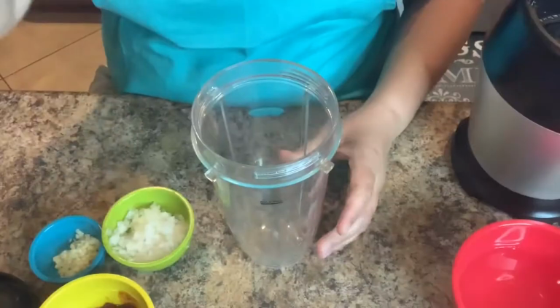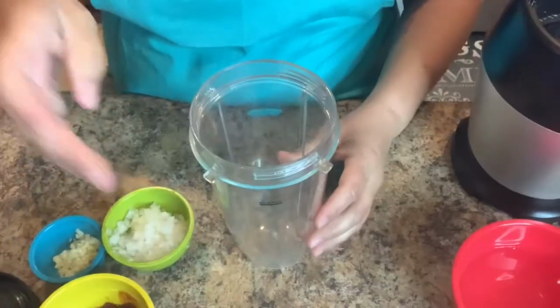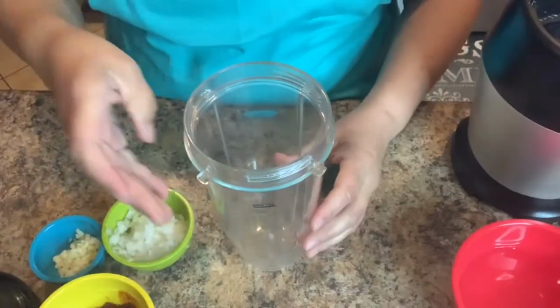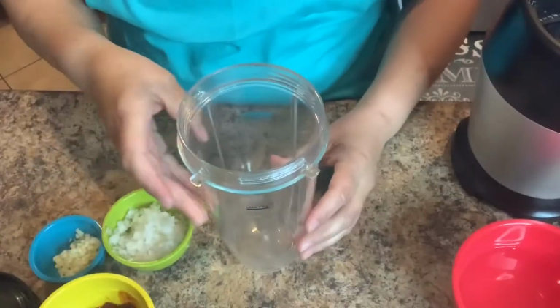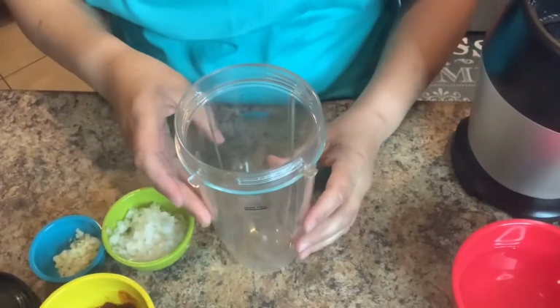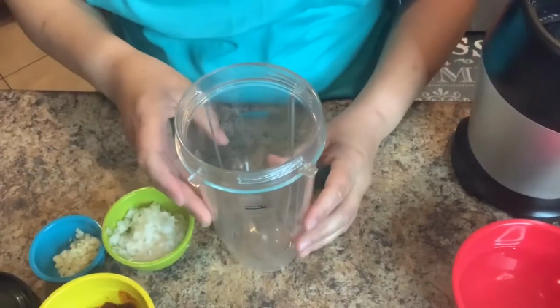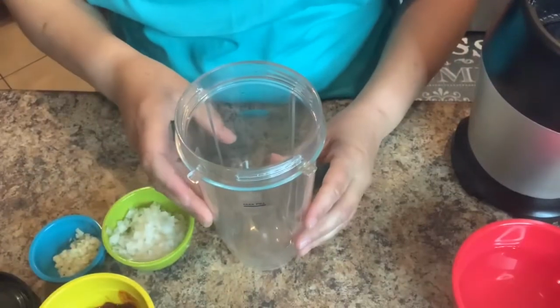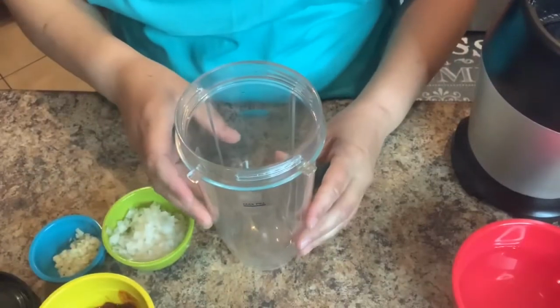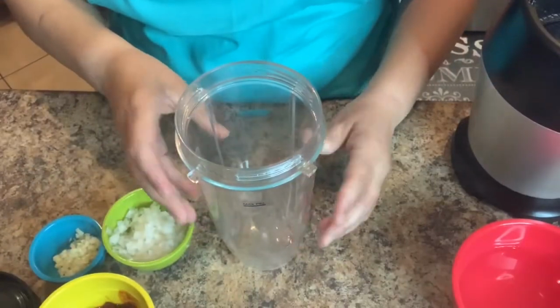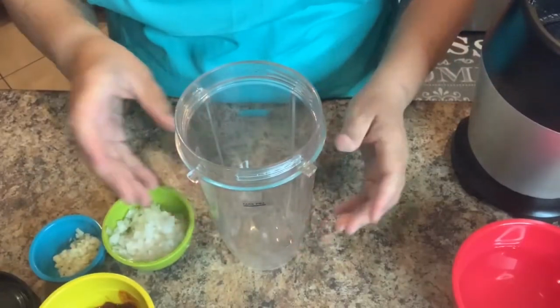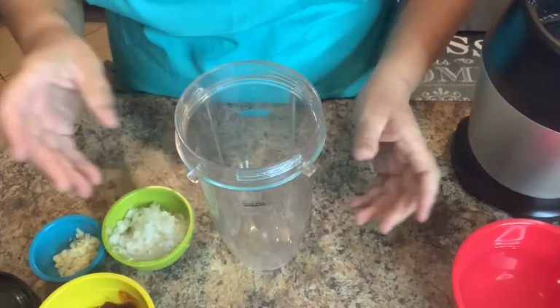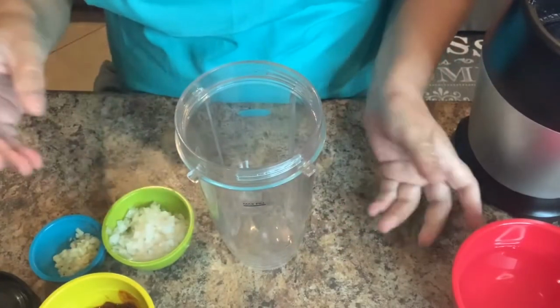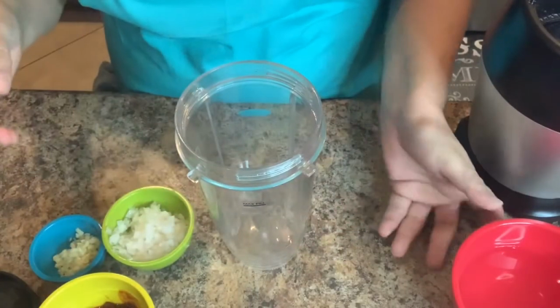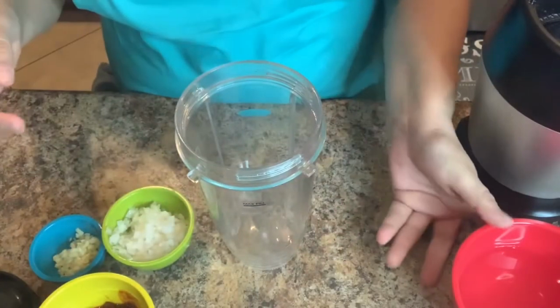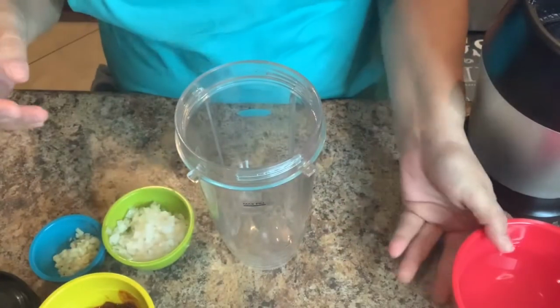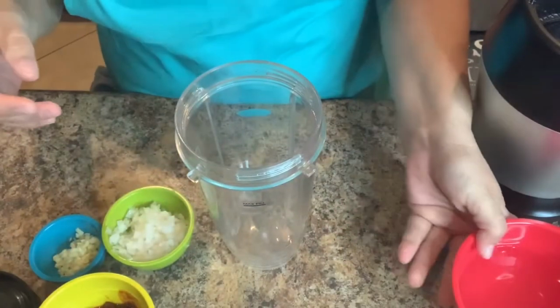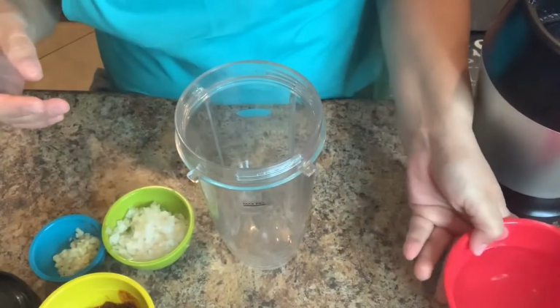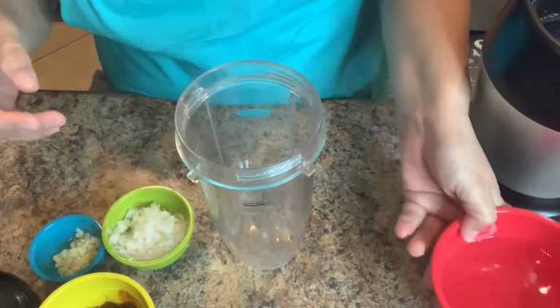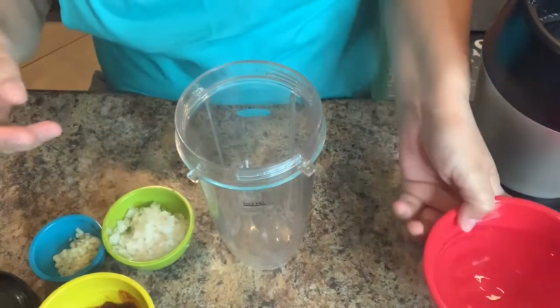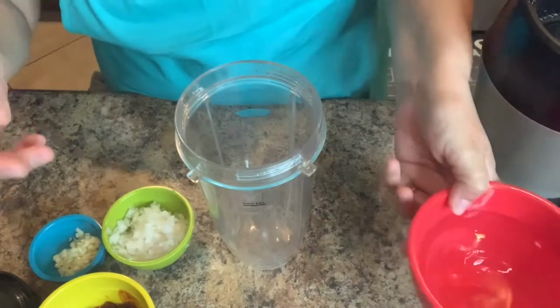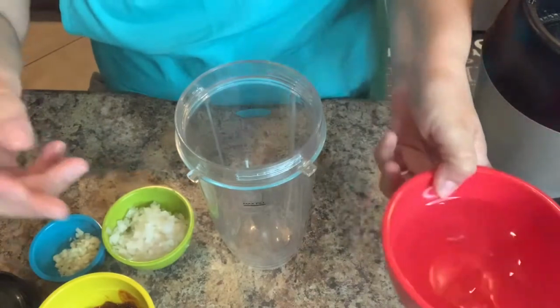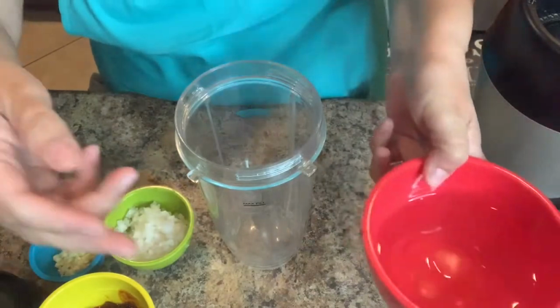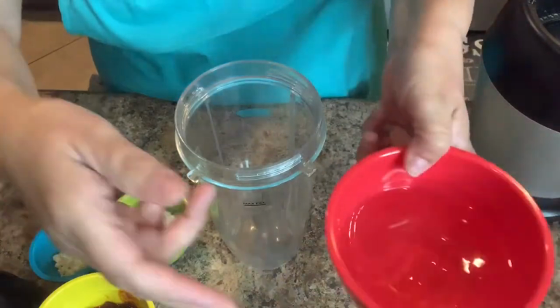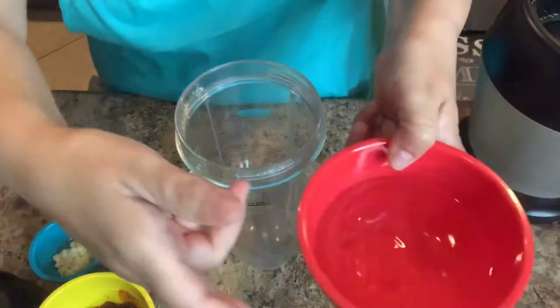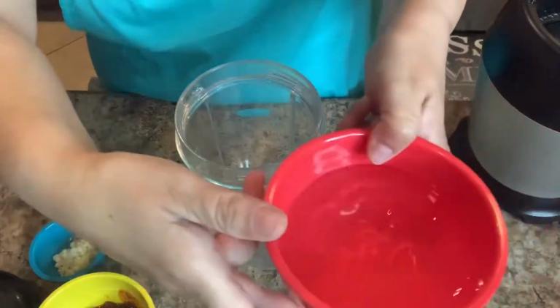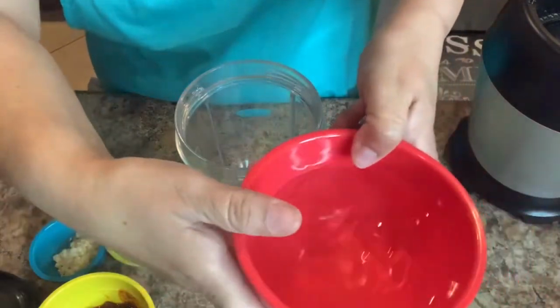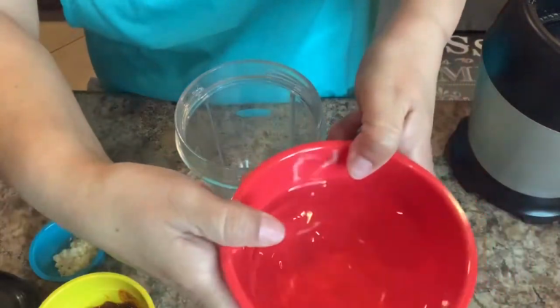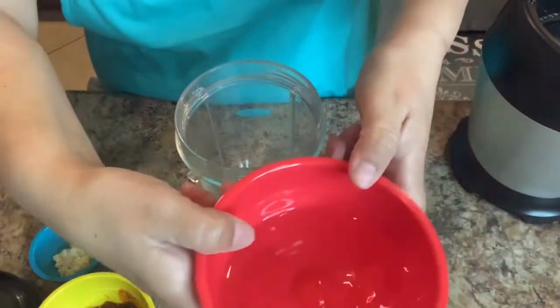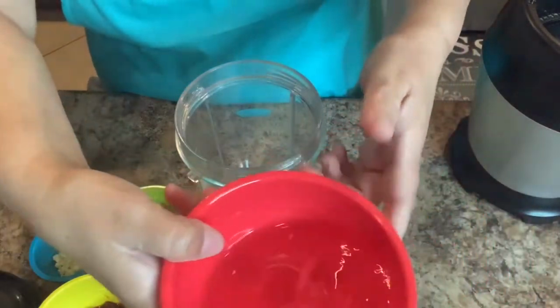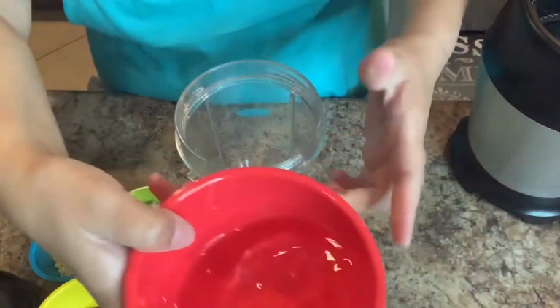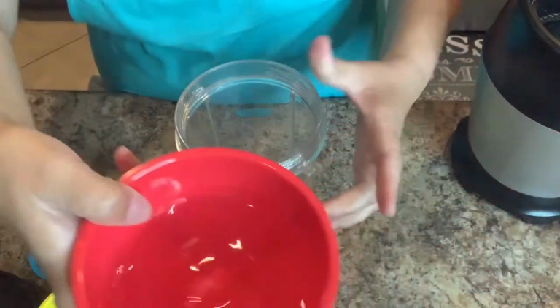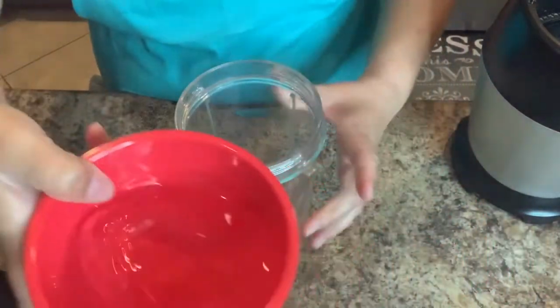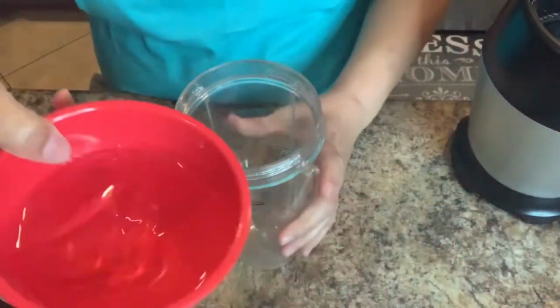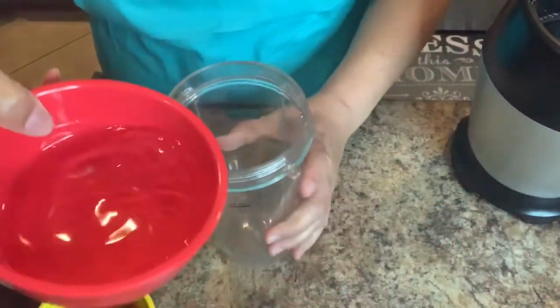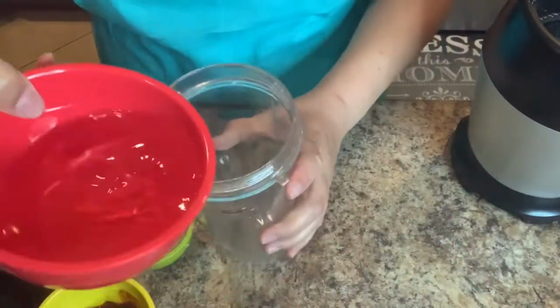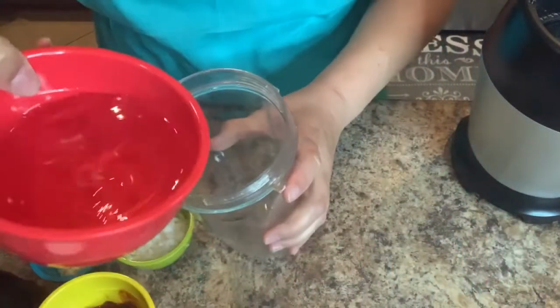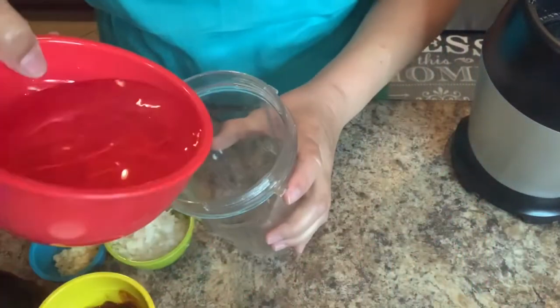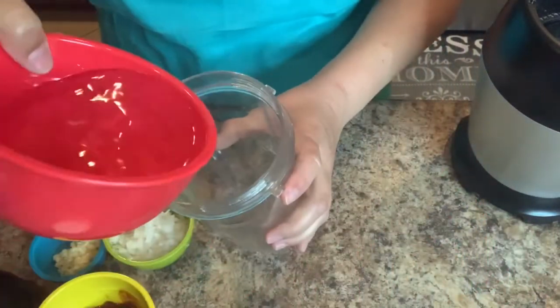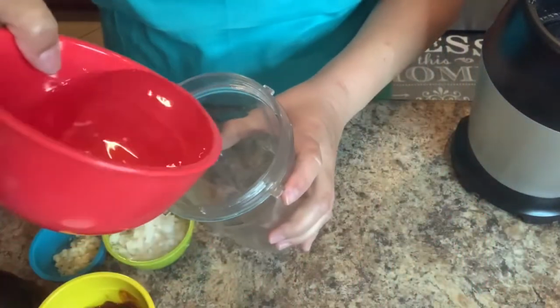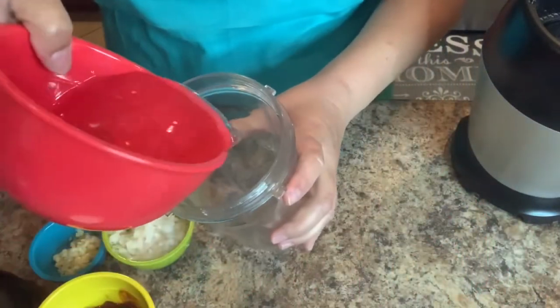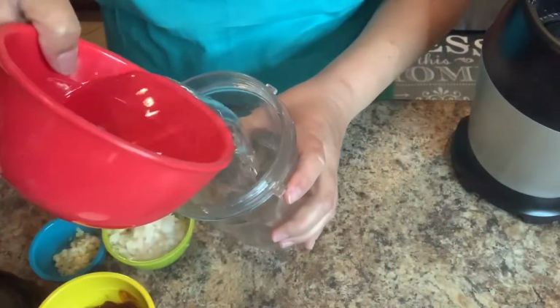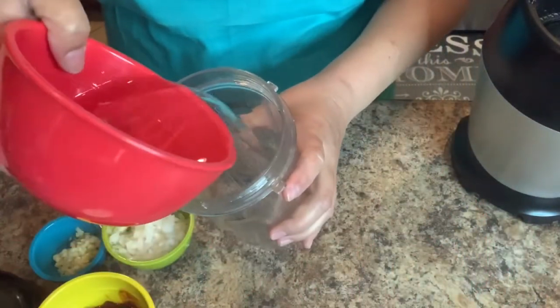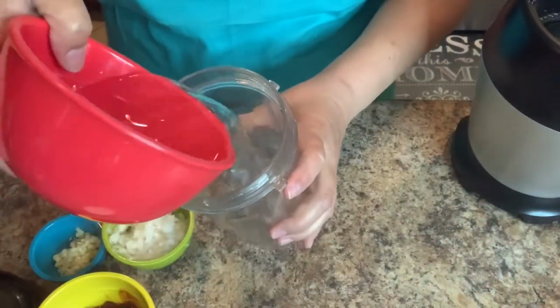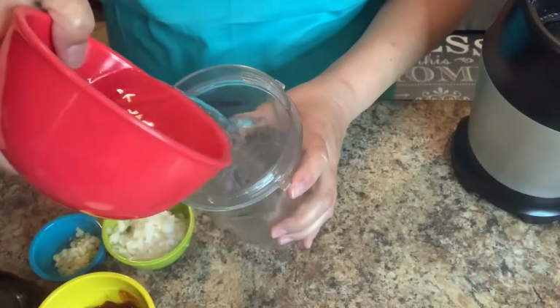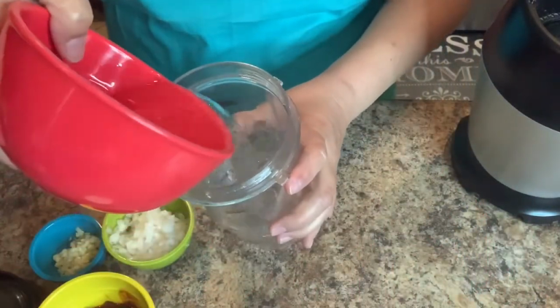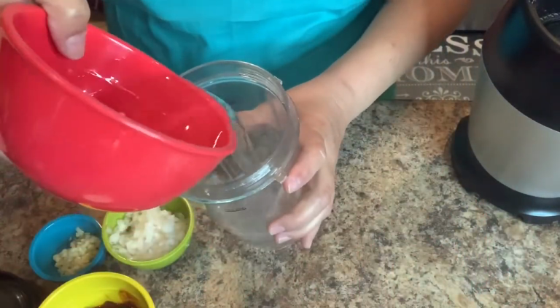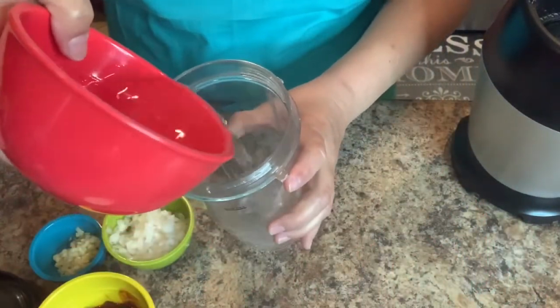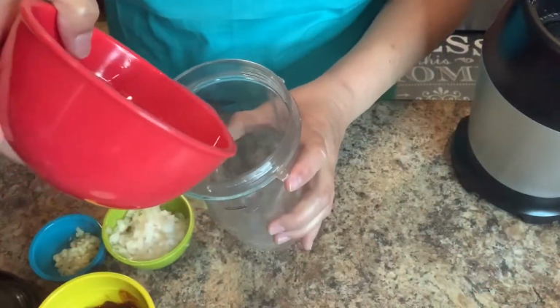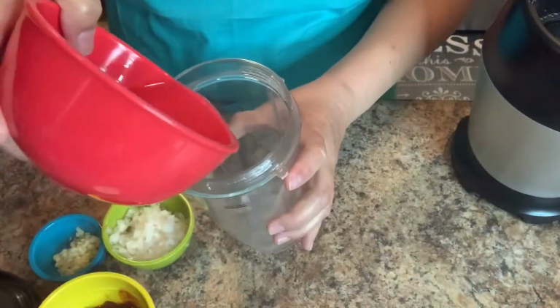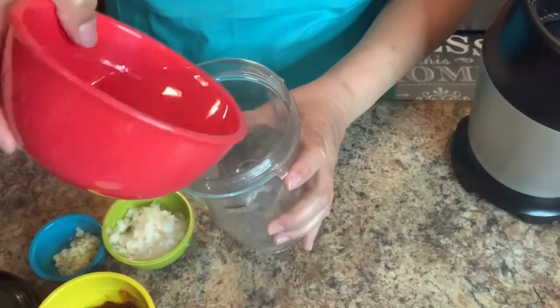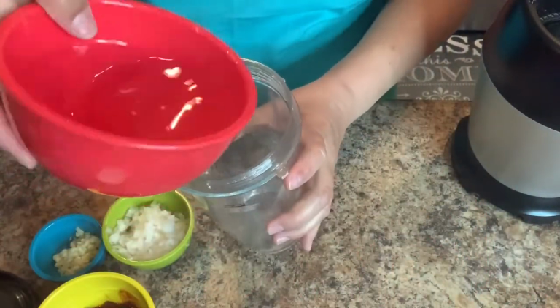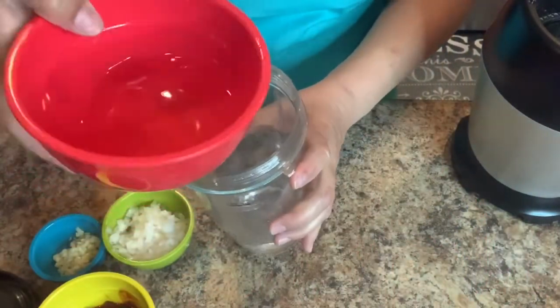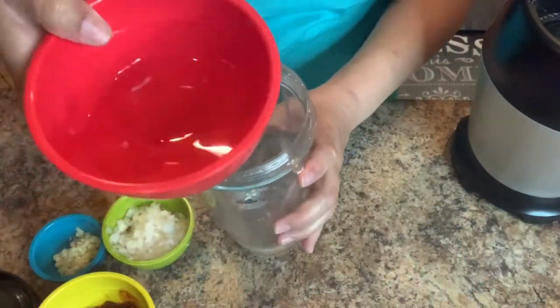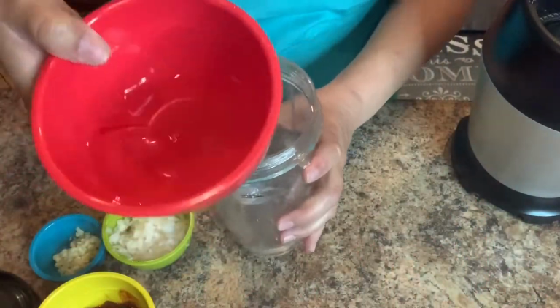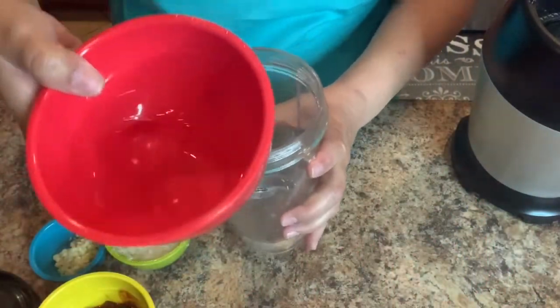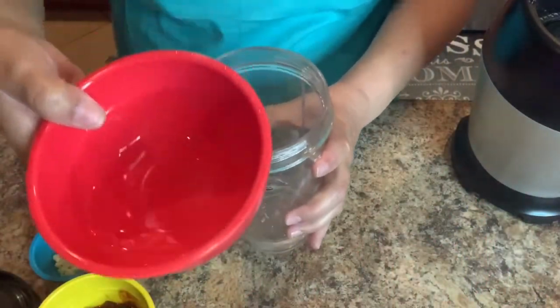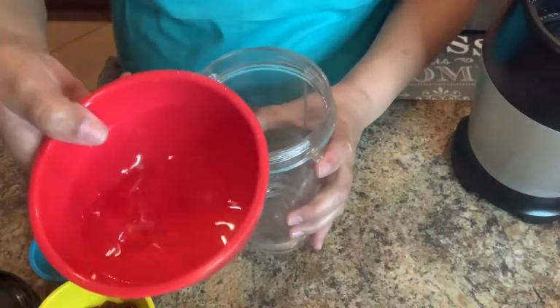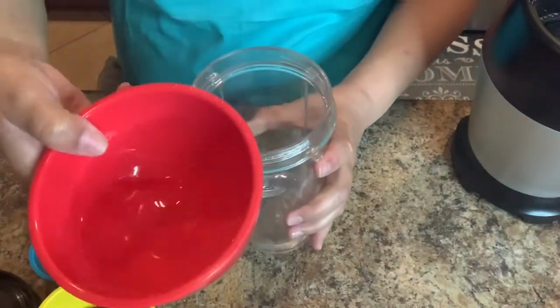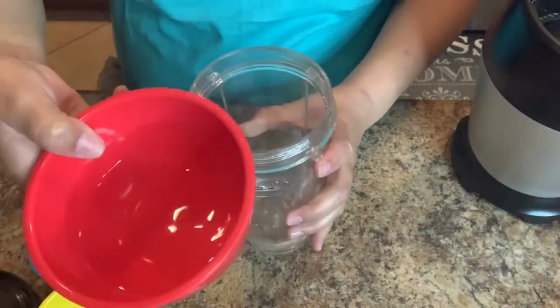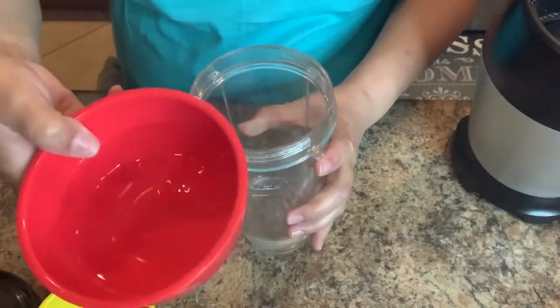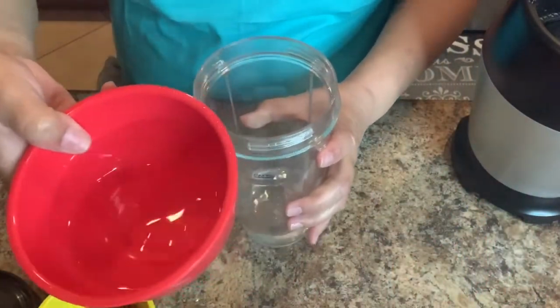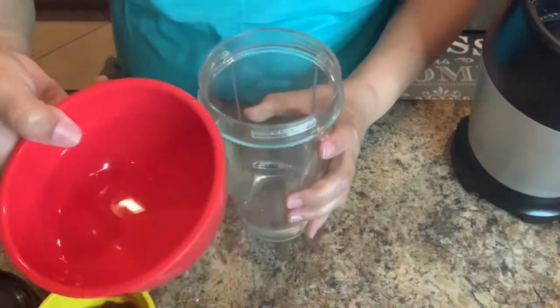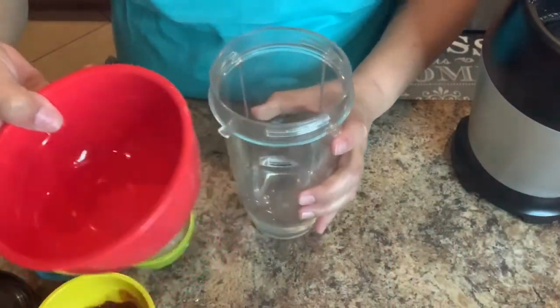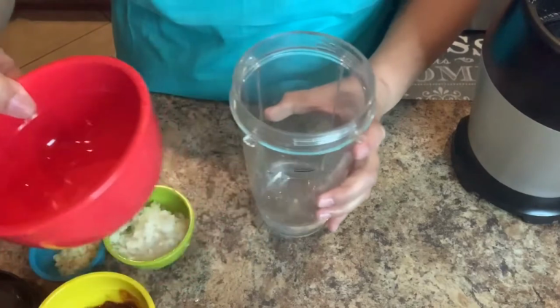Since we're only making a little bit I'm going to use my Ninja. I'm going to add half a cup of water and I'm going to reserve the other half for later.